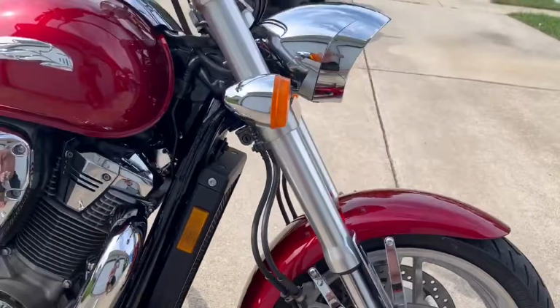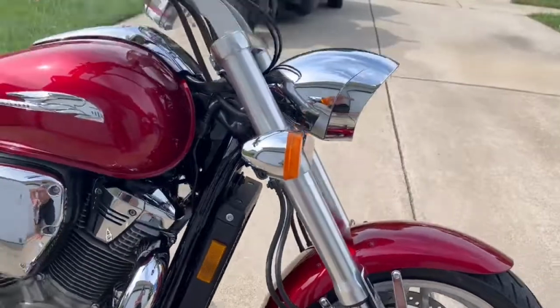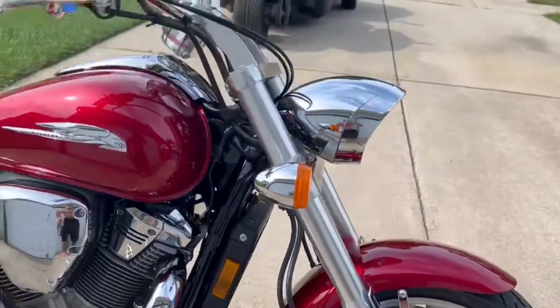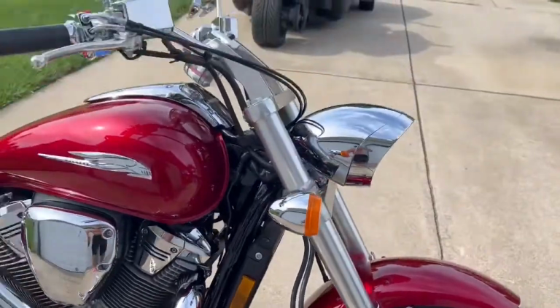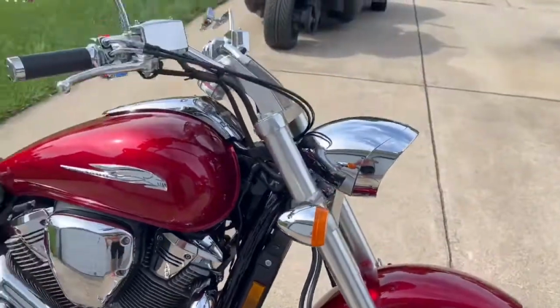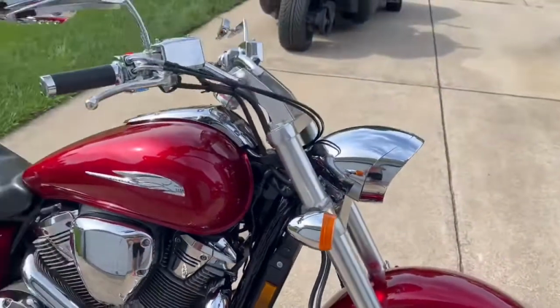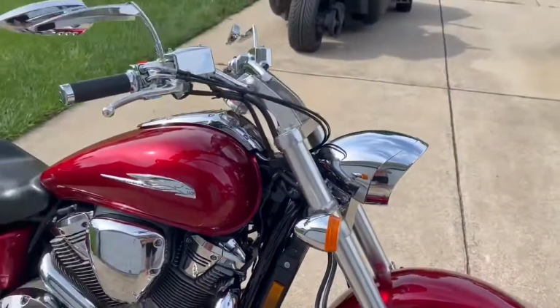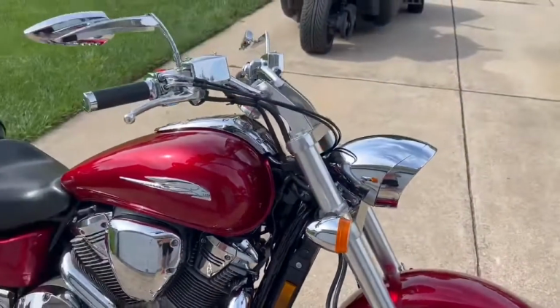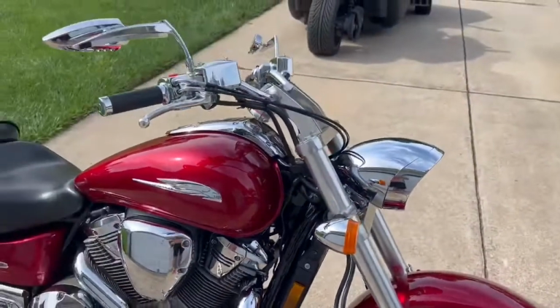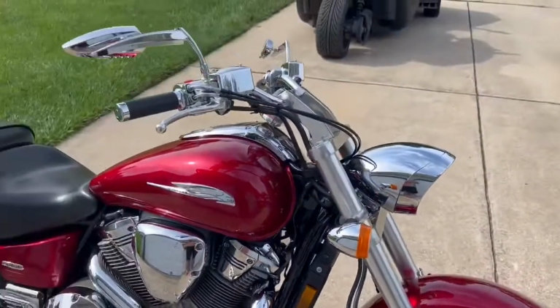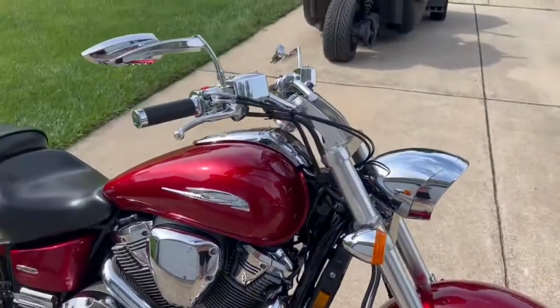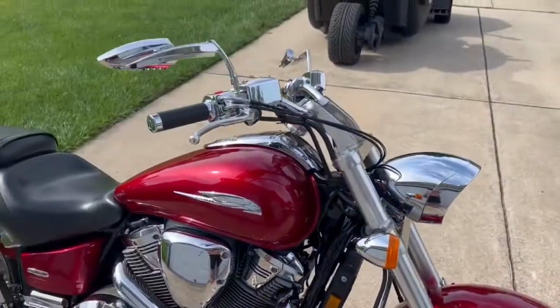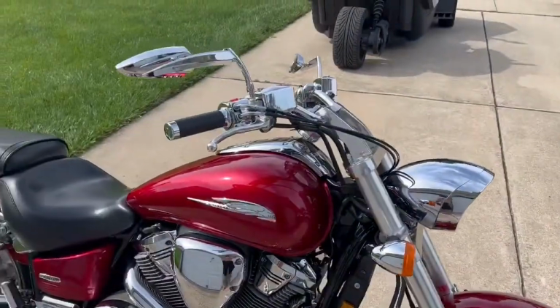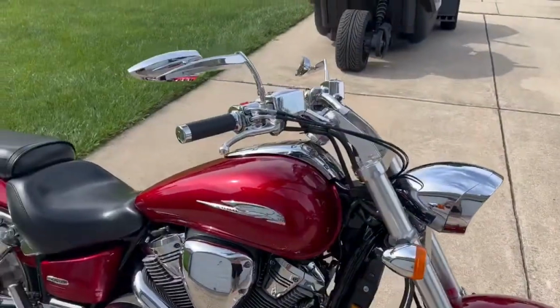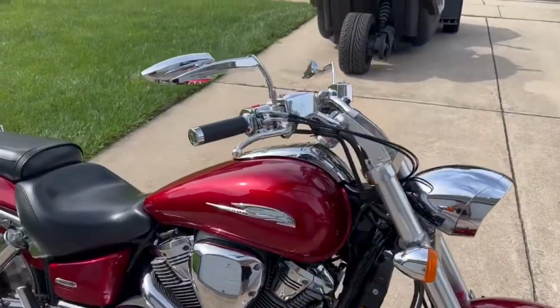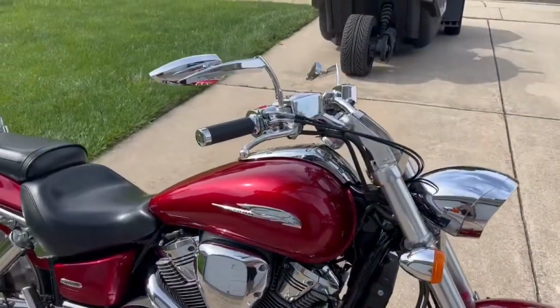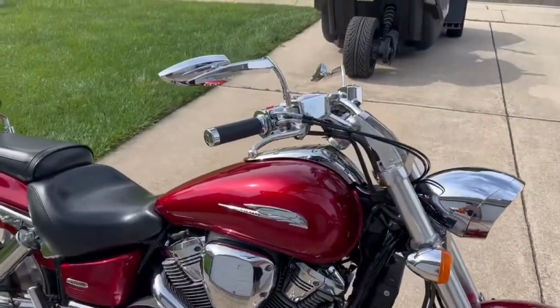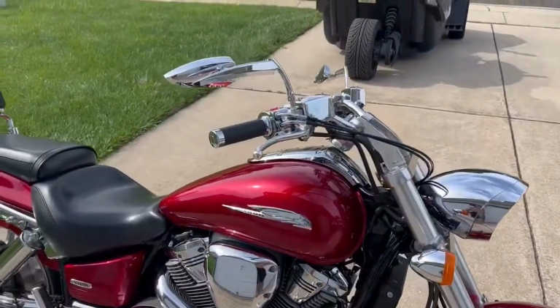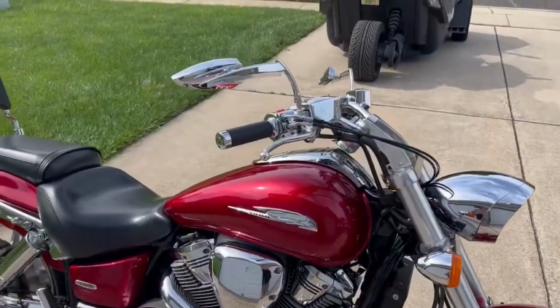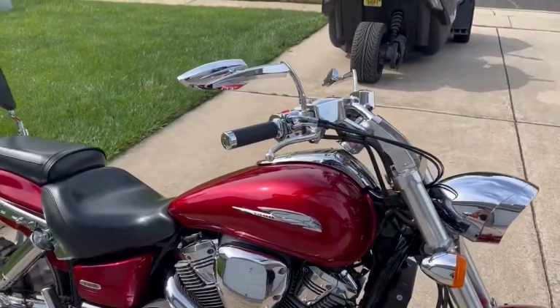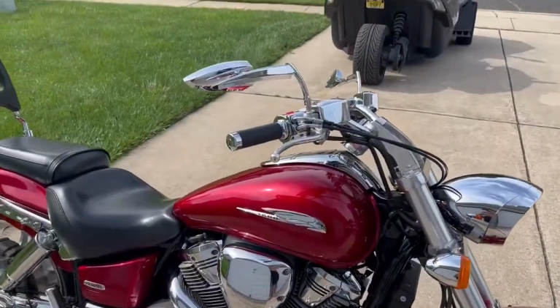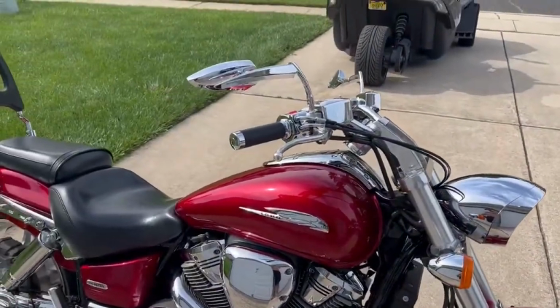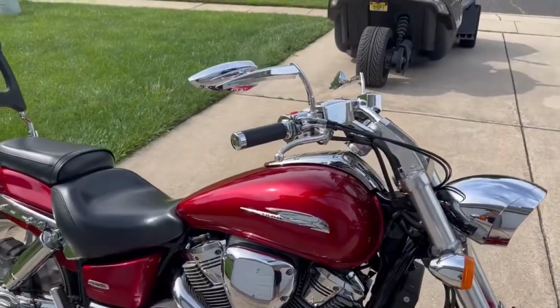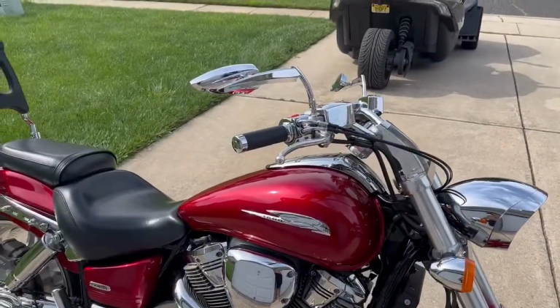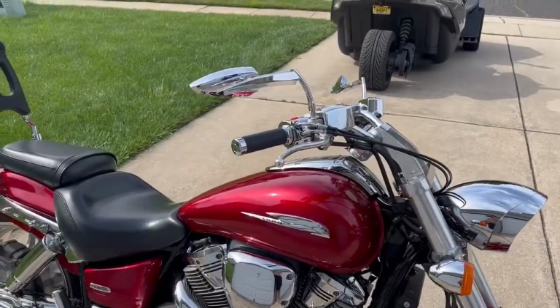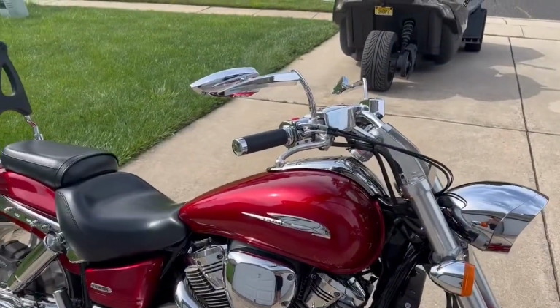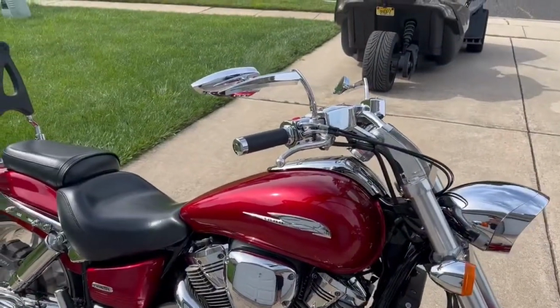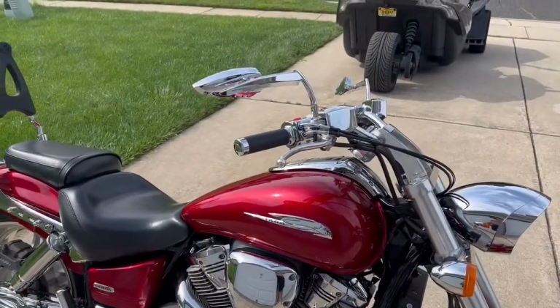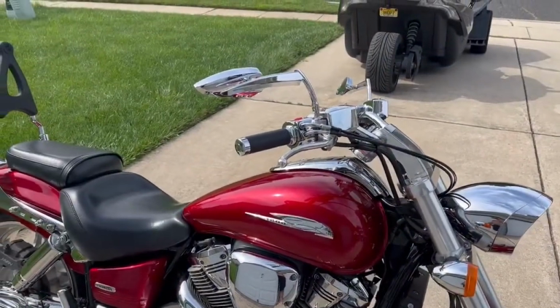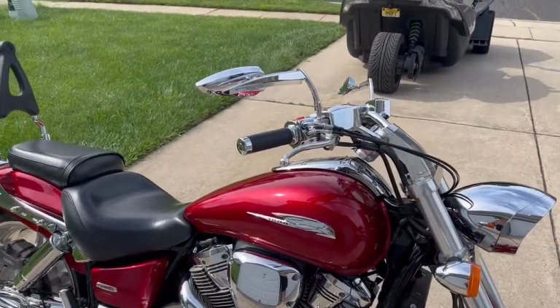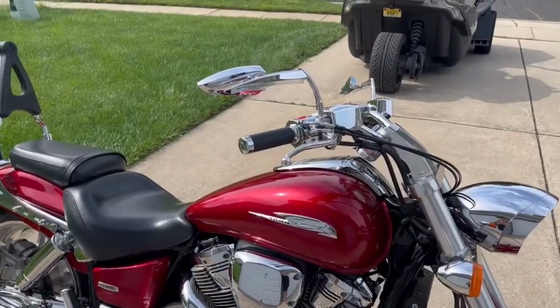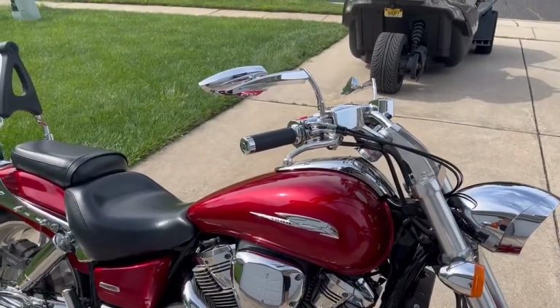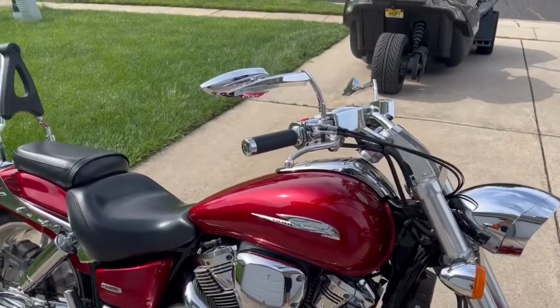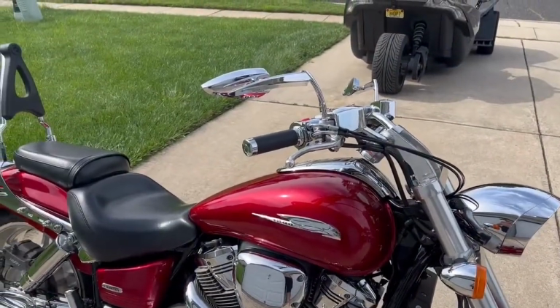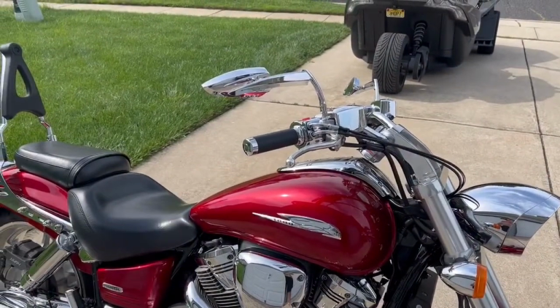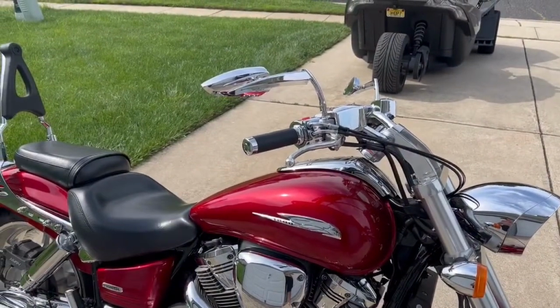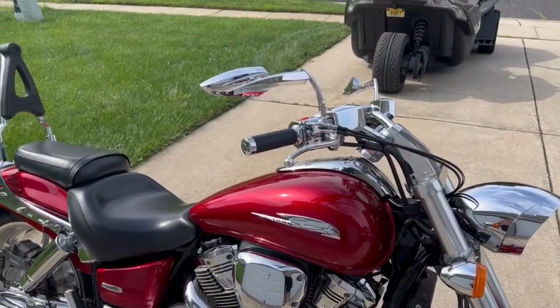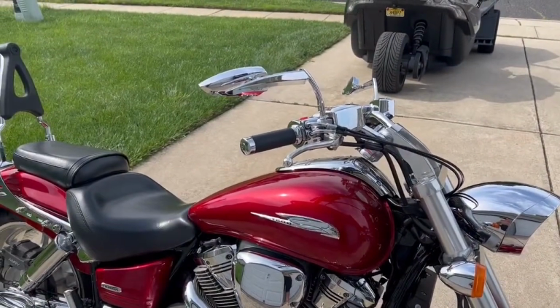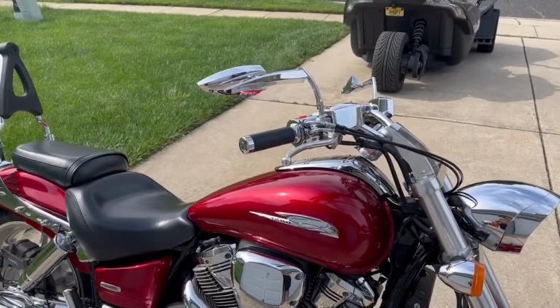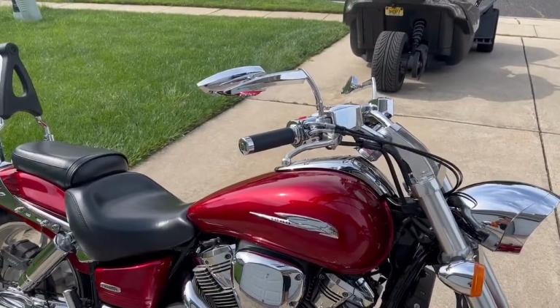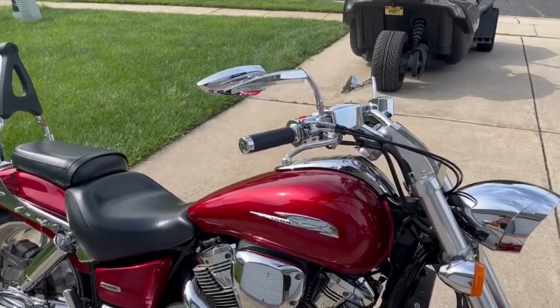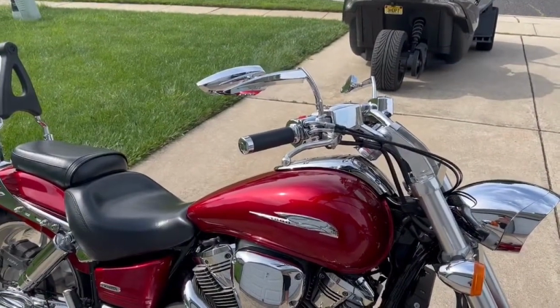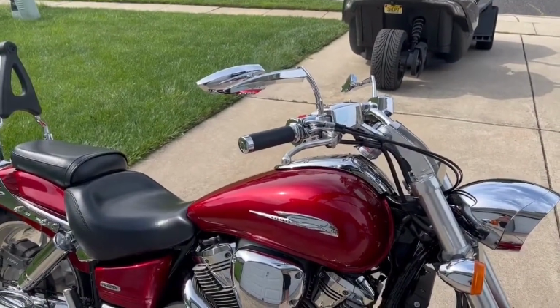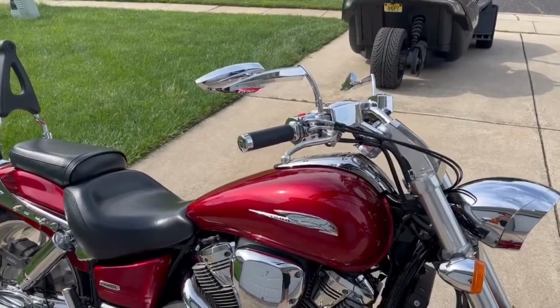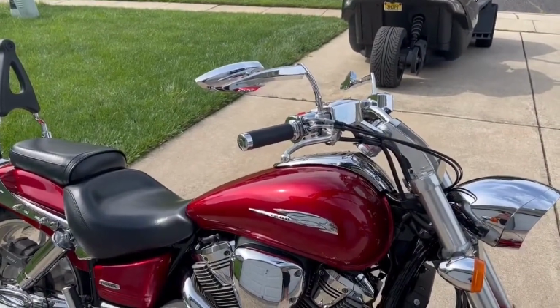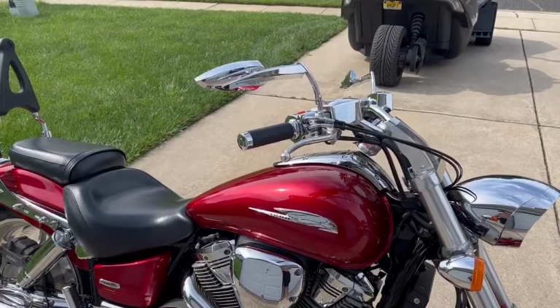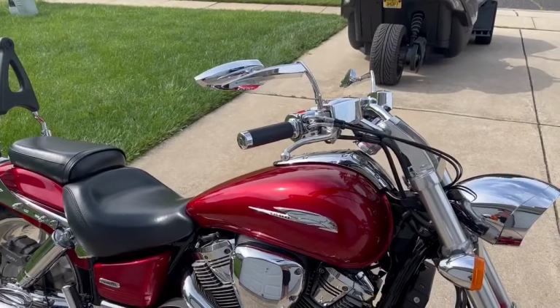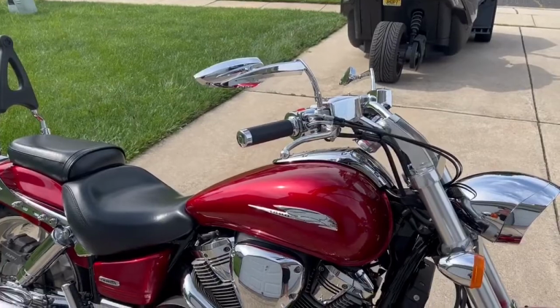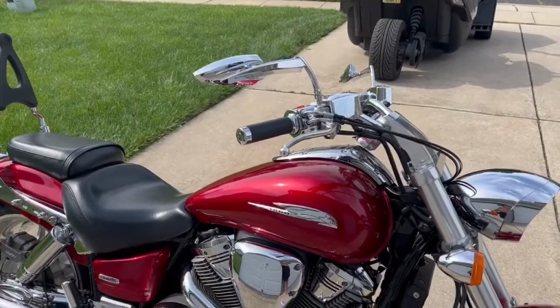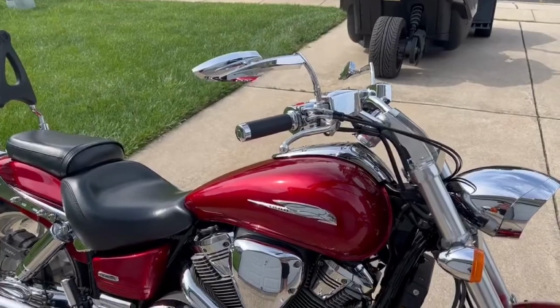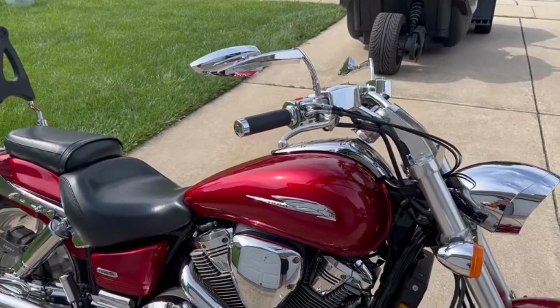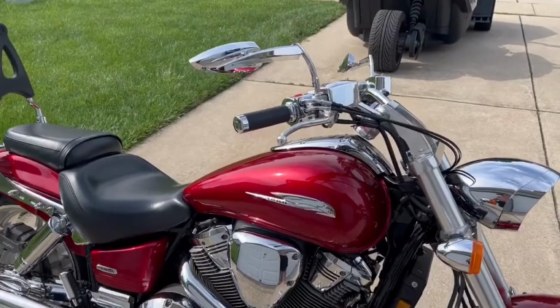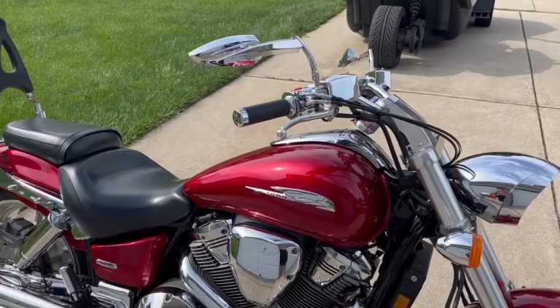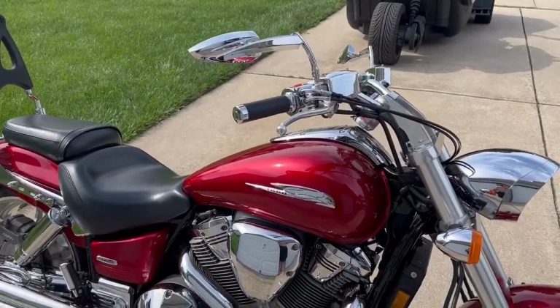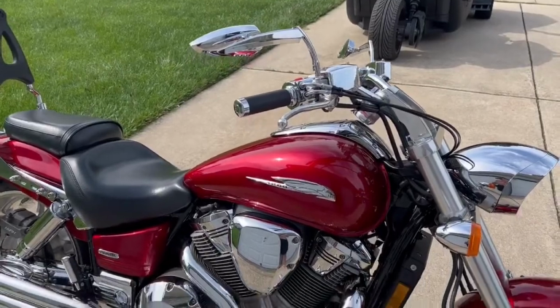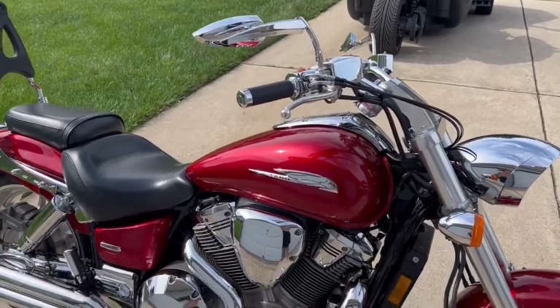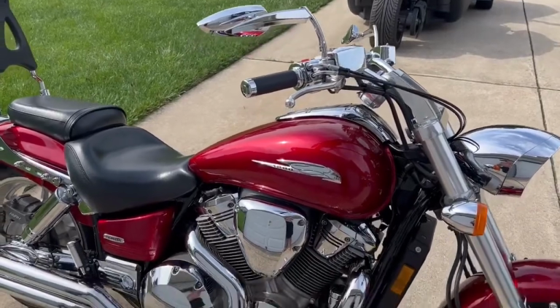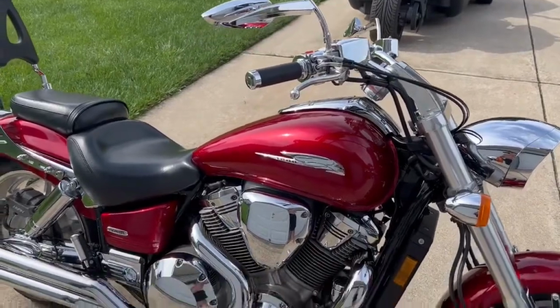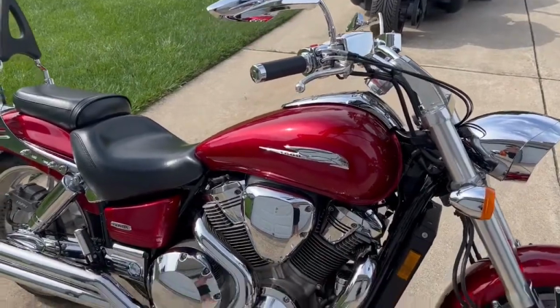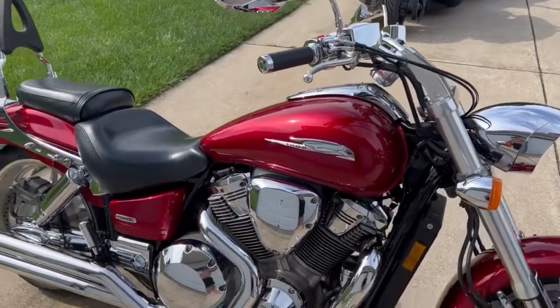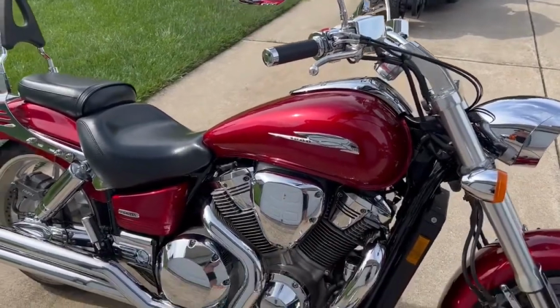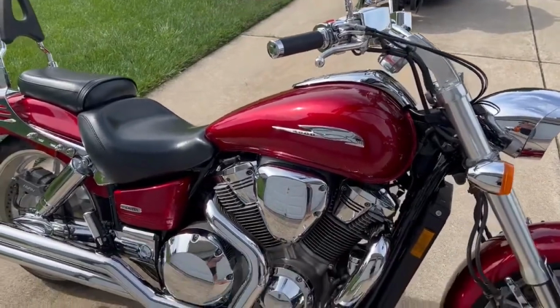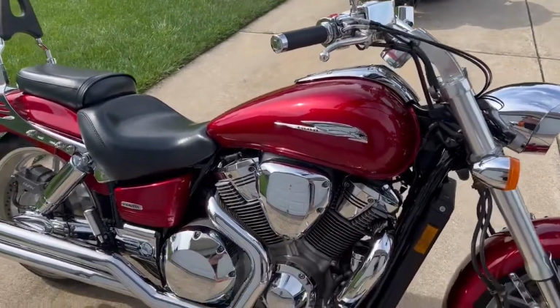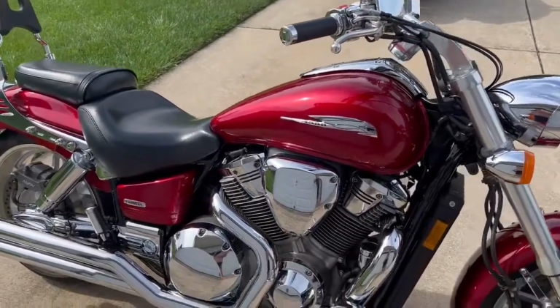The bike has never been dropped, I've been the original owner since the date of purchase, and it has been adult ridden.